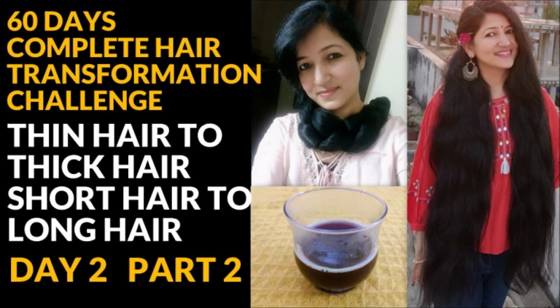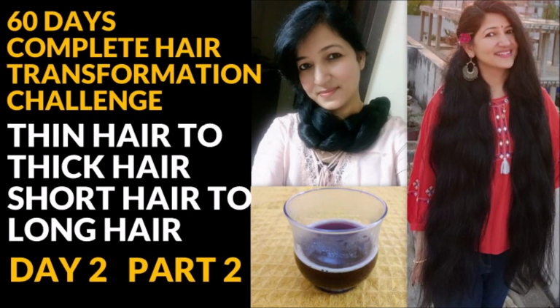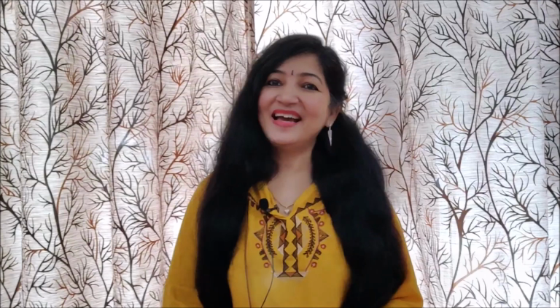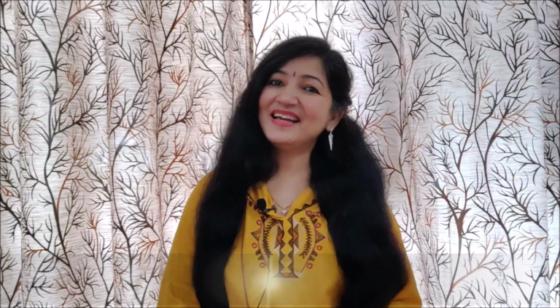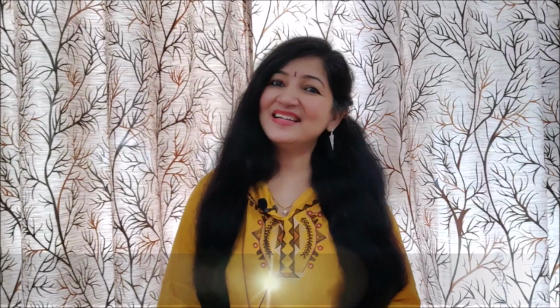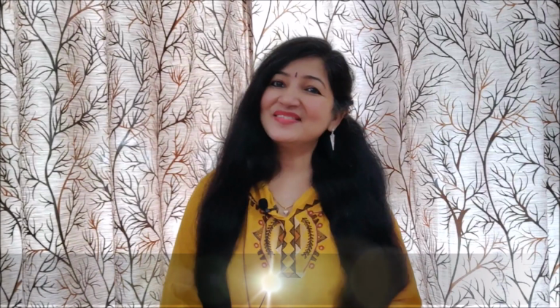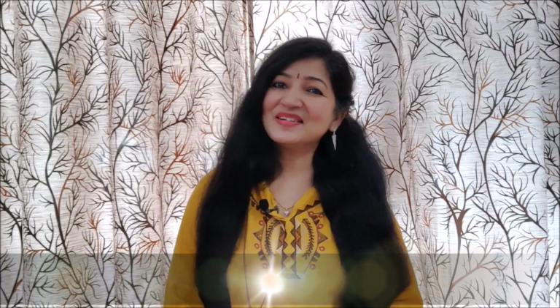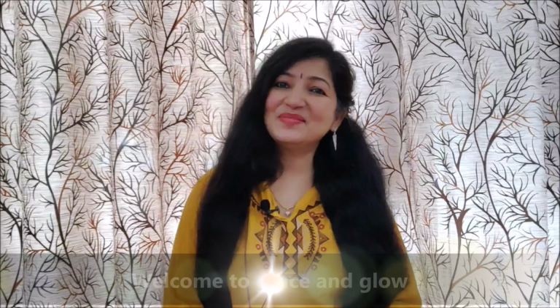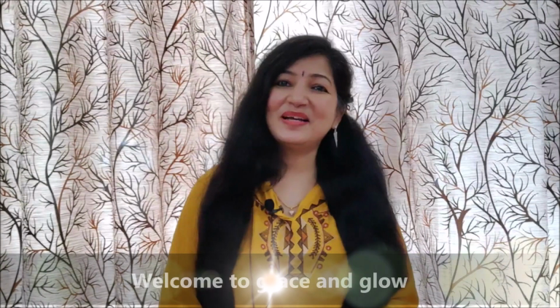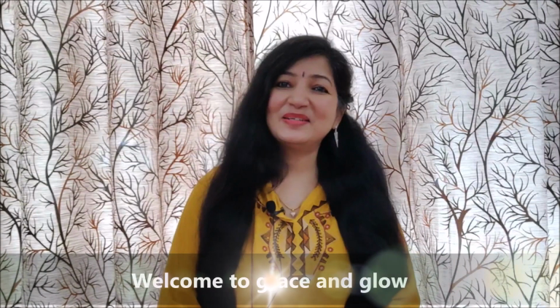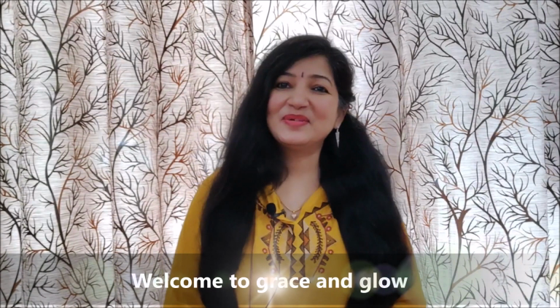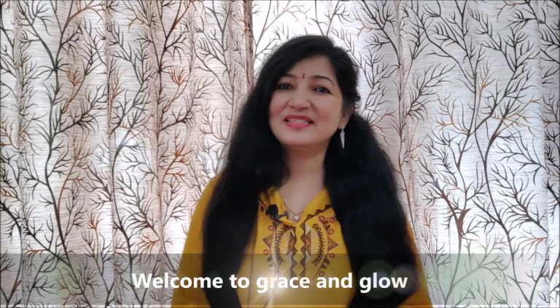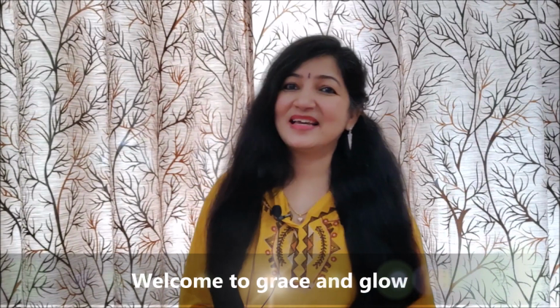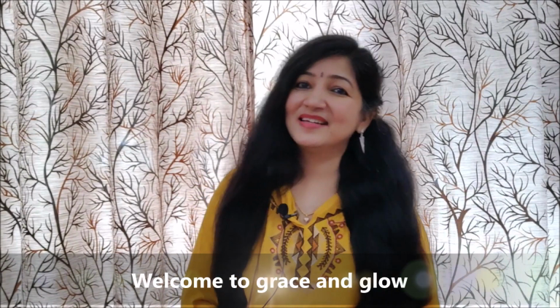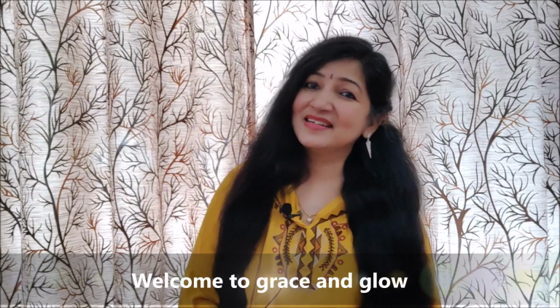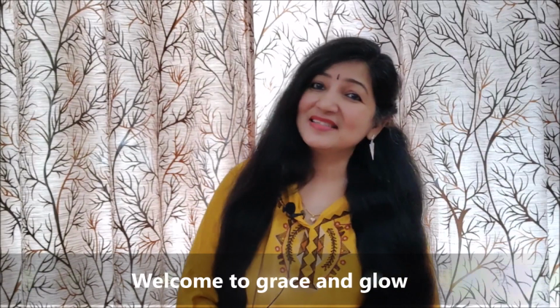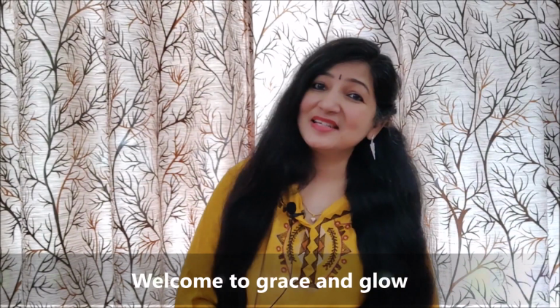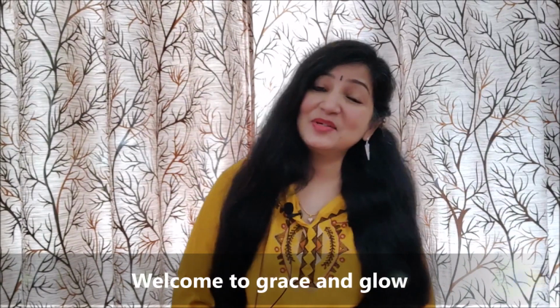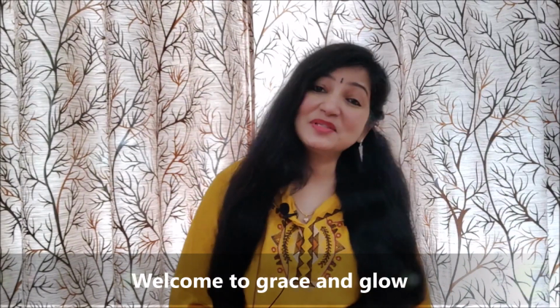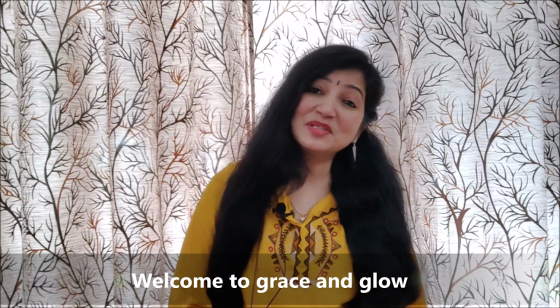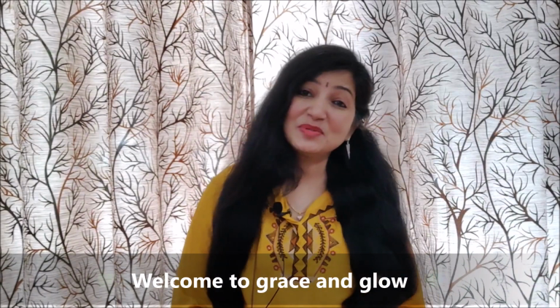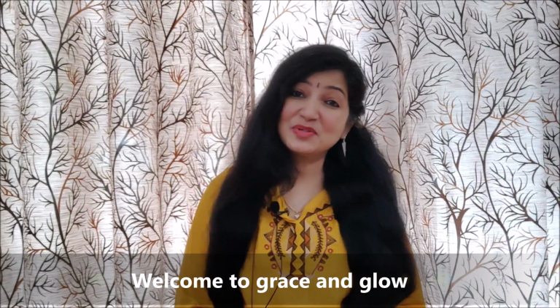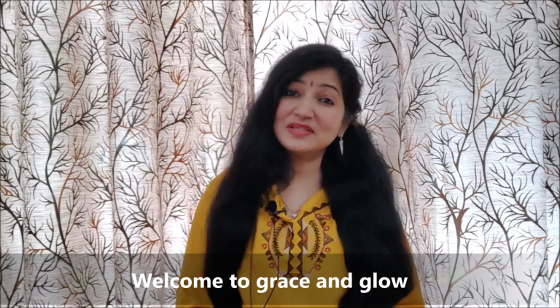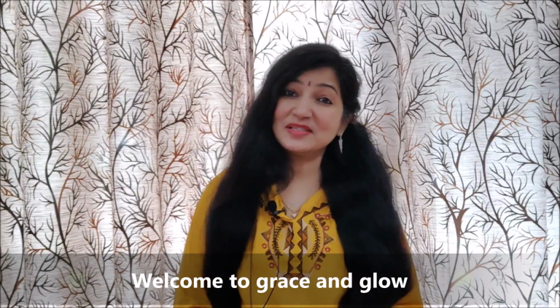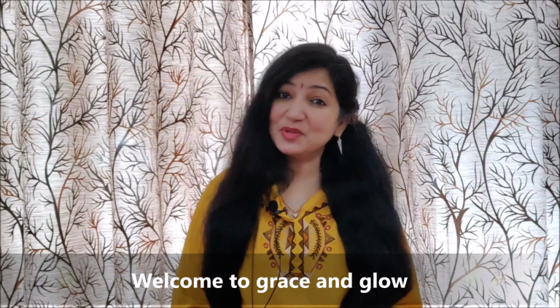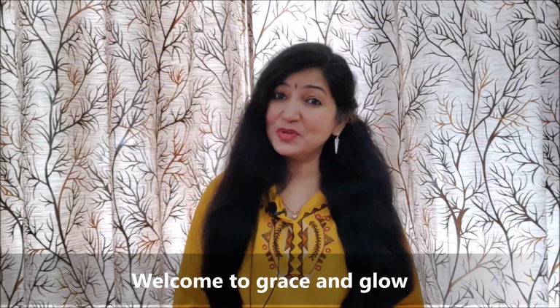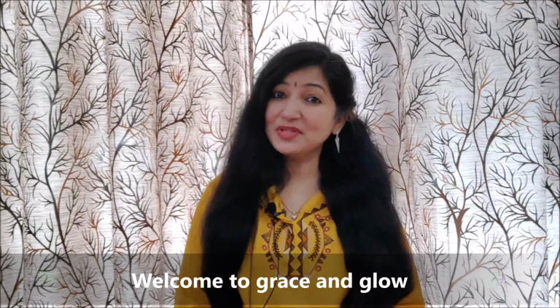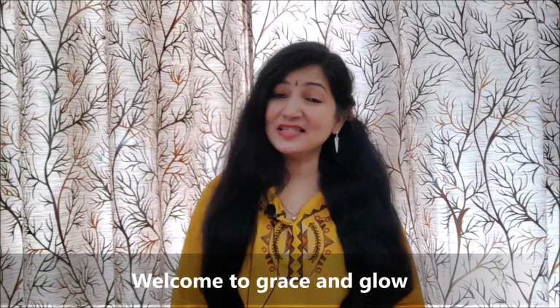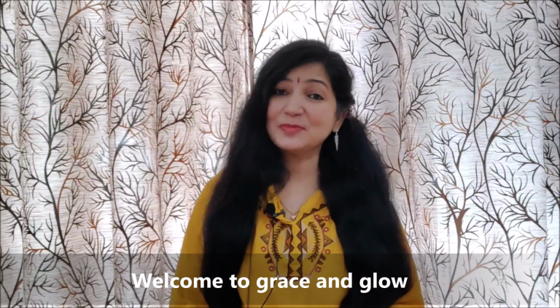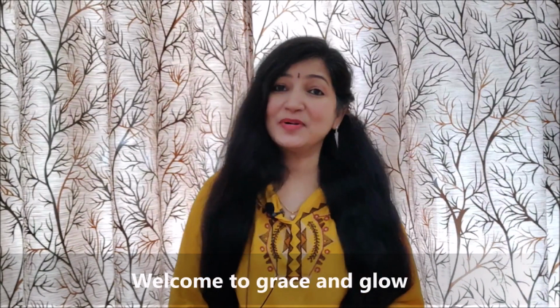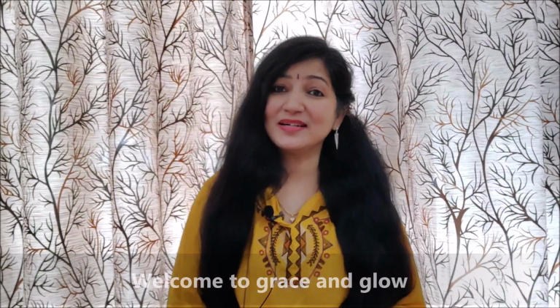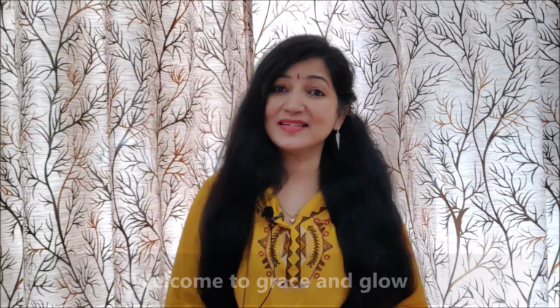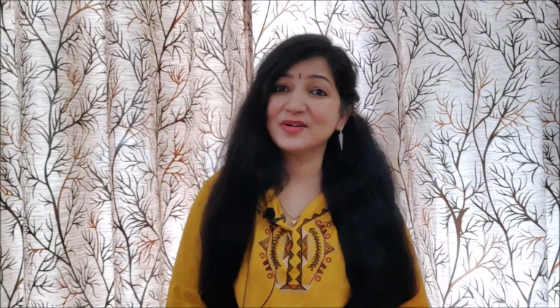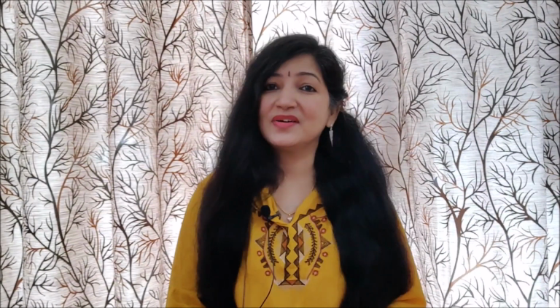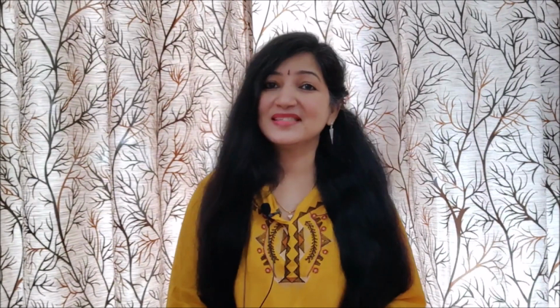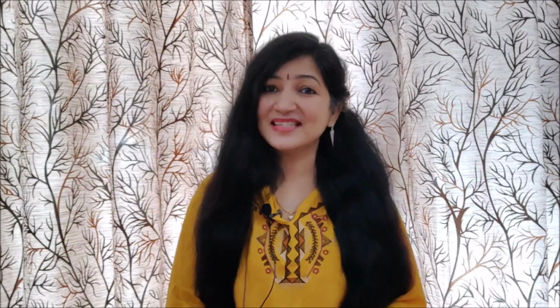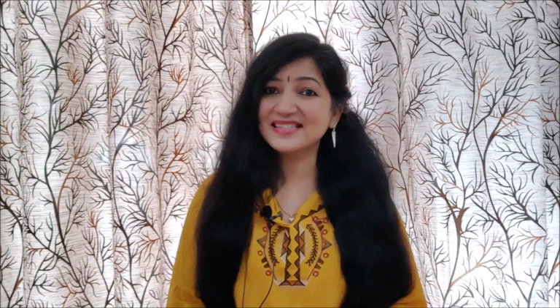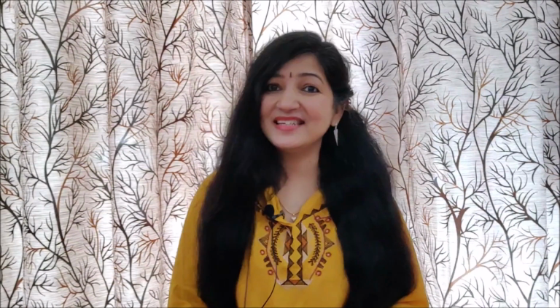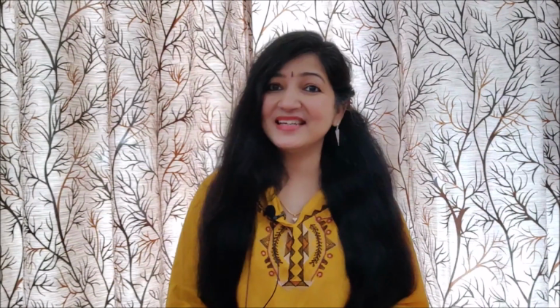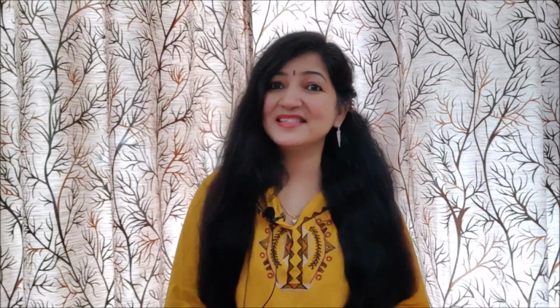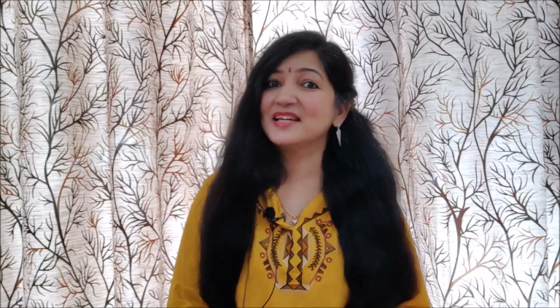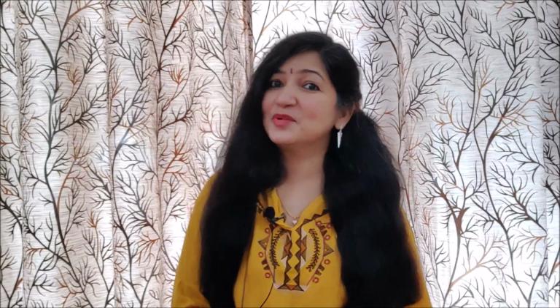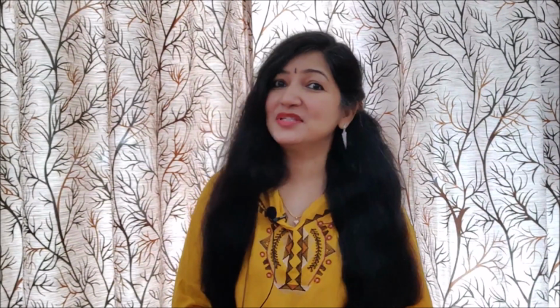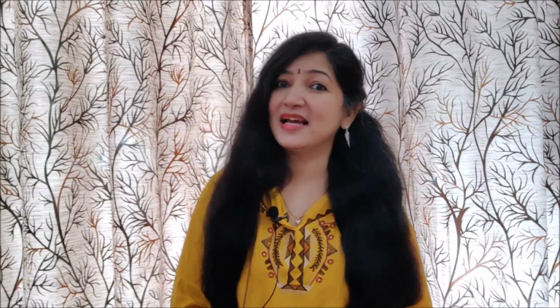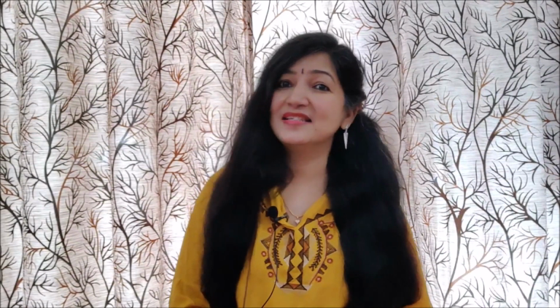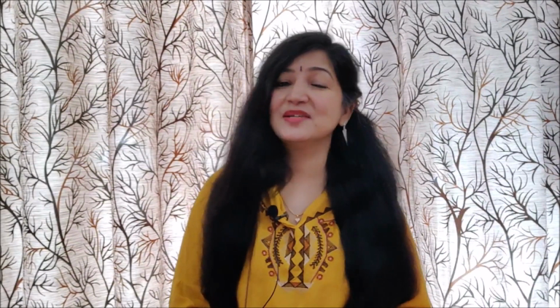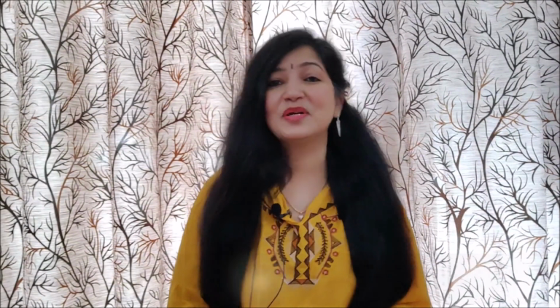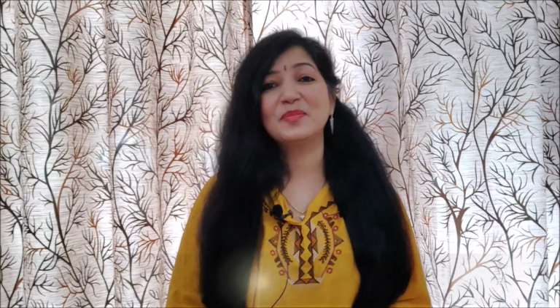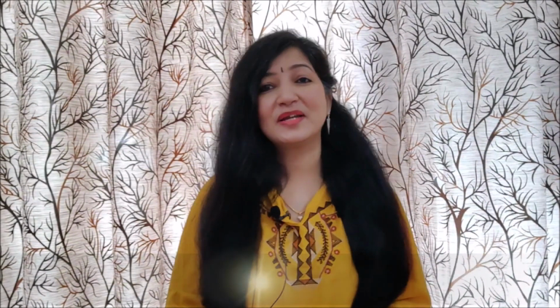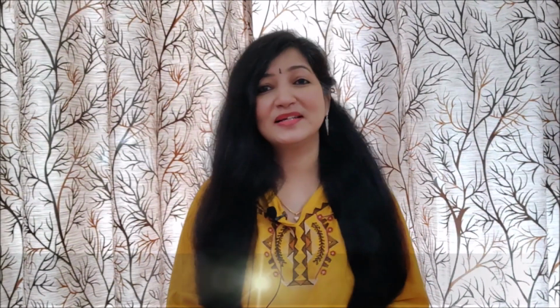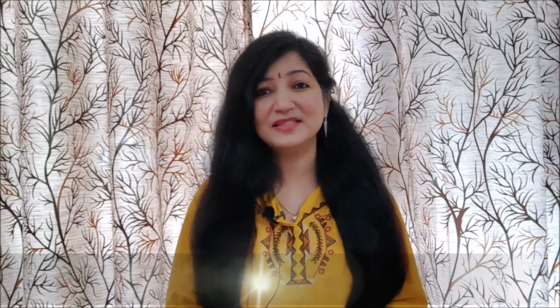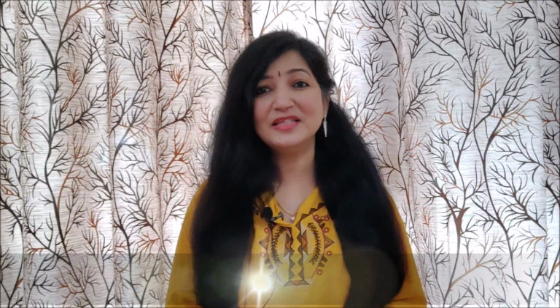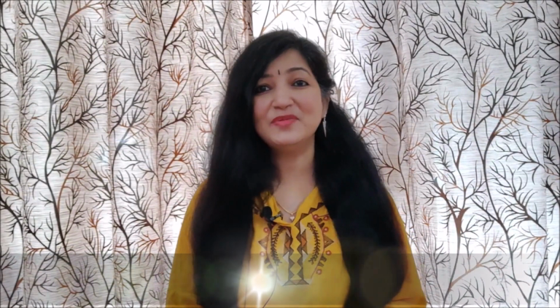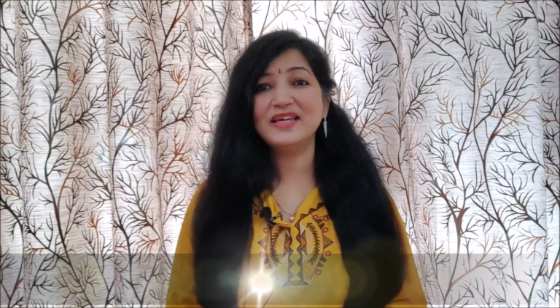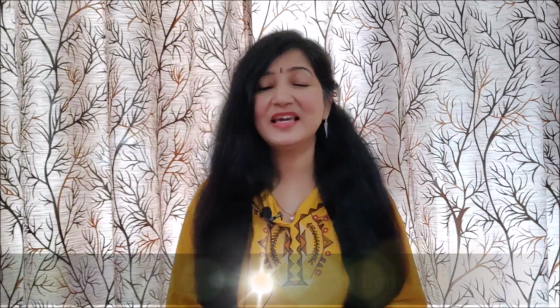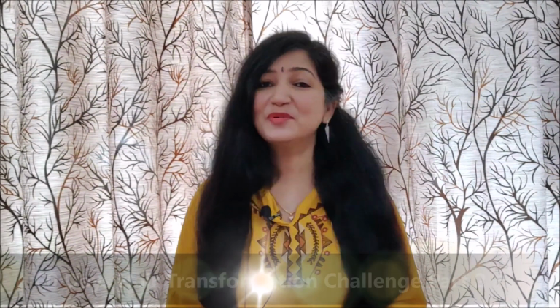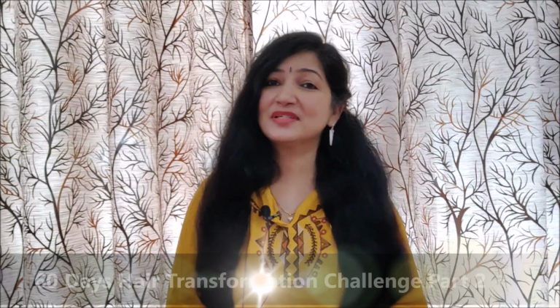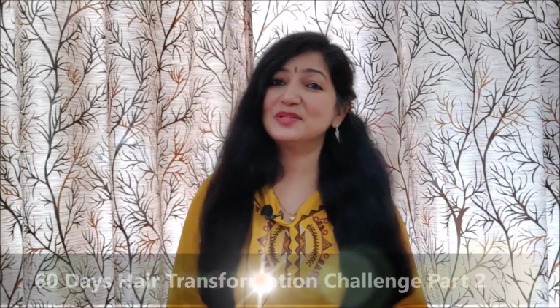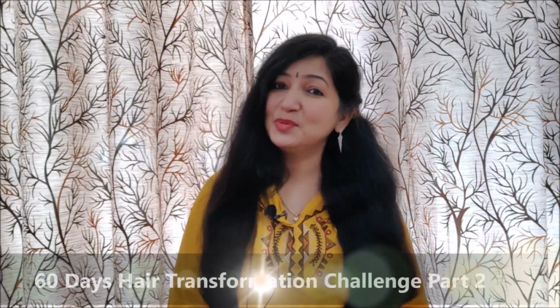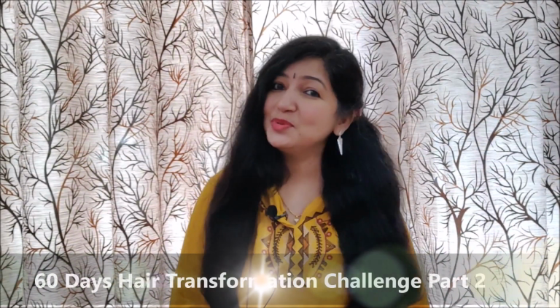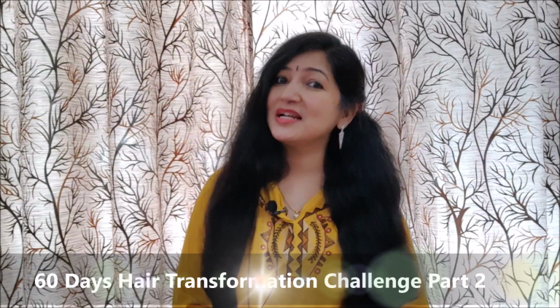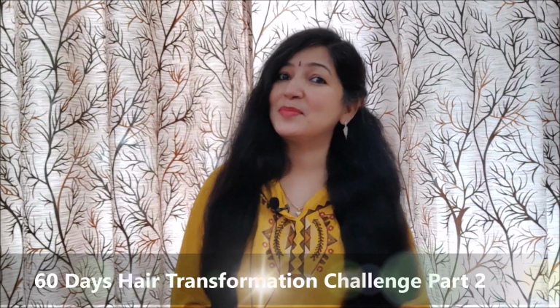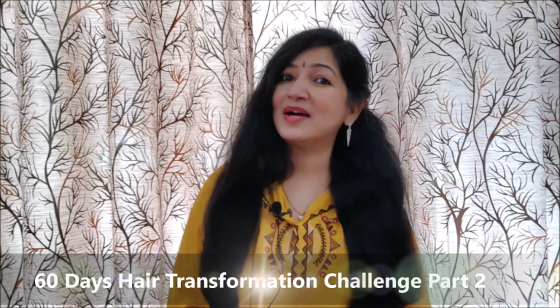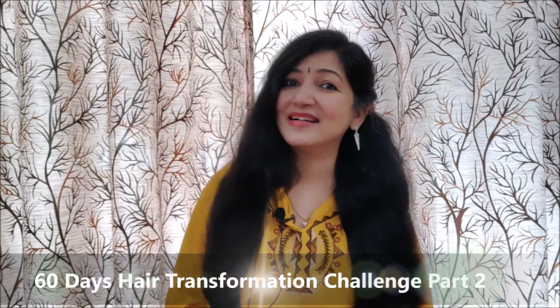Hi guys, welcome back to my channel. This is Grace Inglot, this is Manjula Singh, your beauty expert. The 60-day challenge continues — this is the second part.